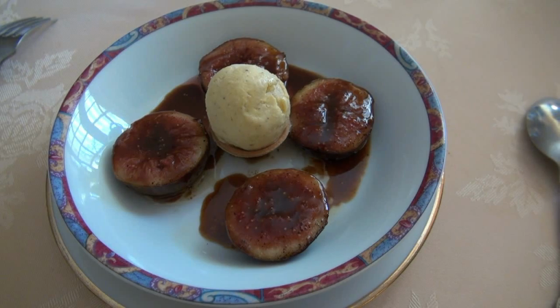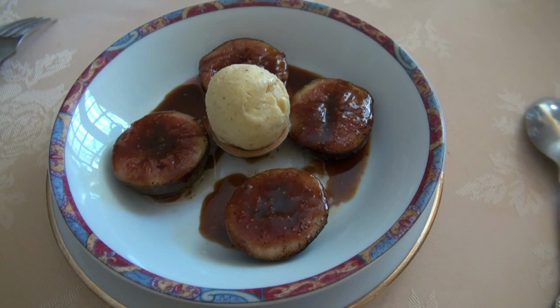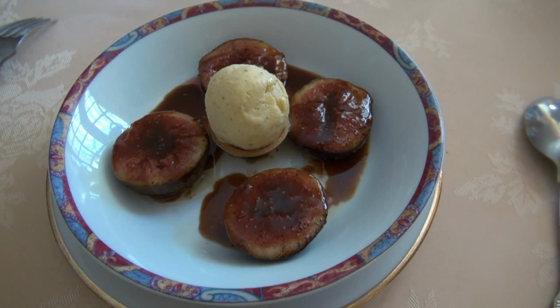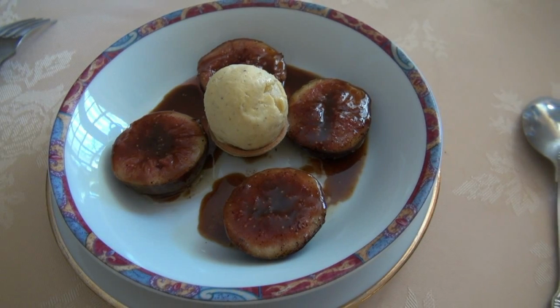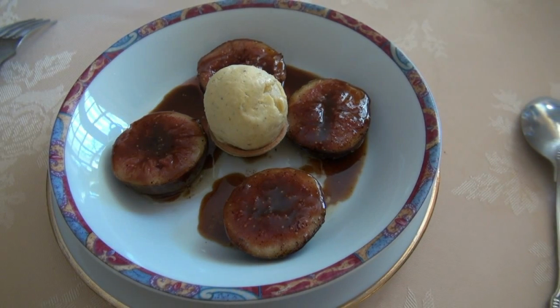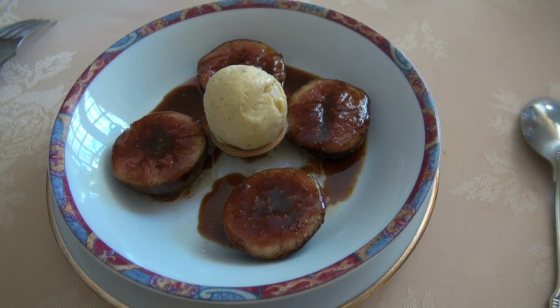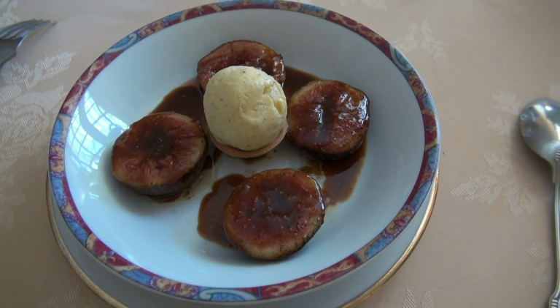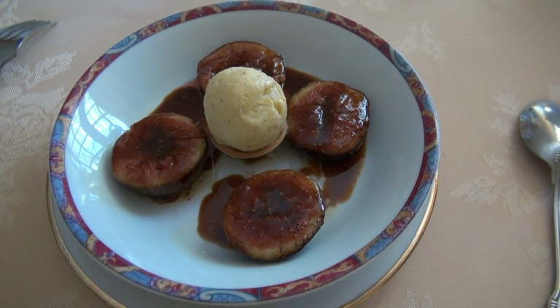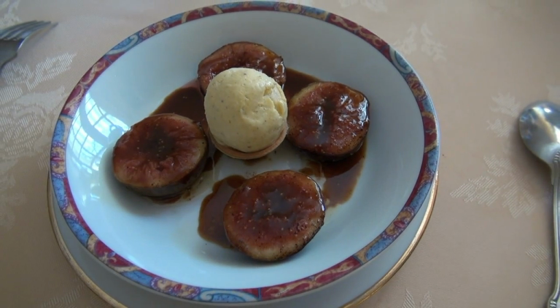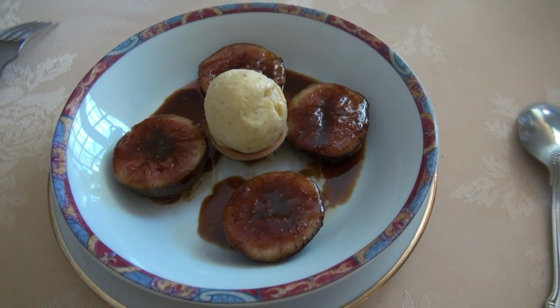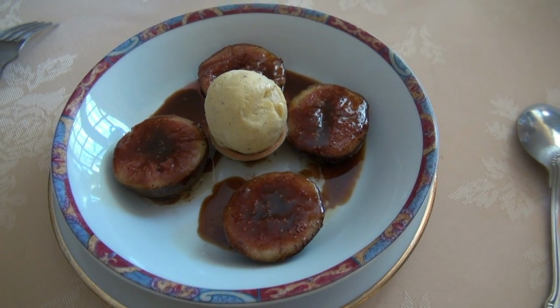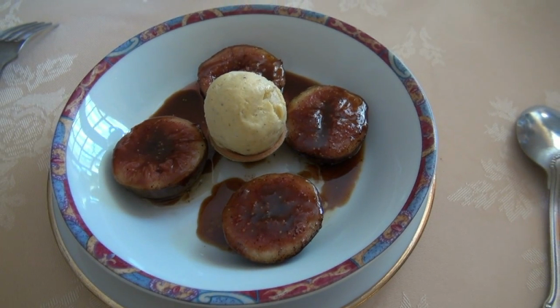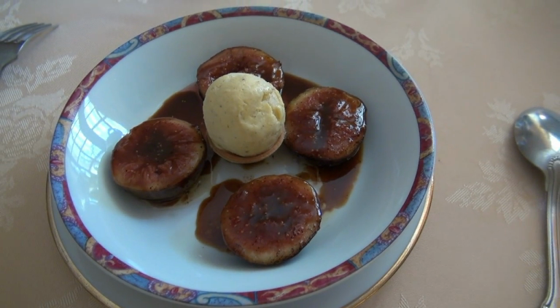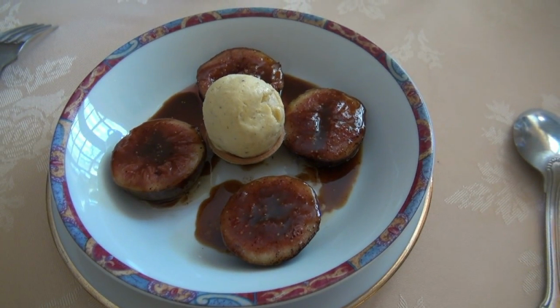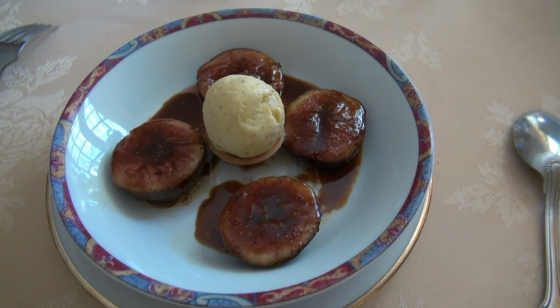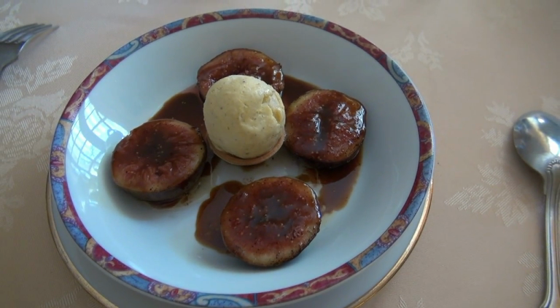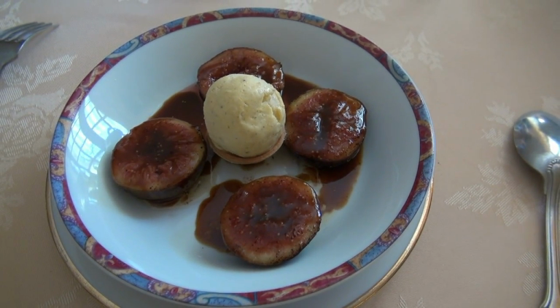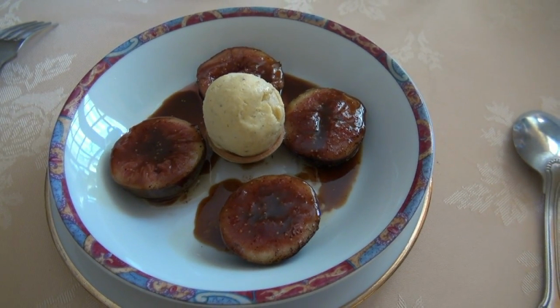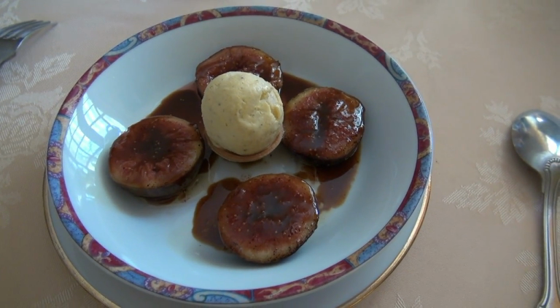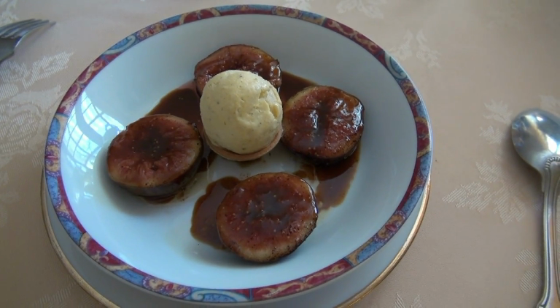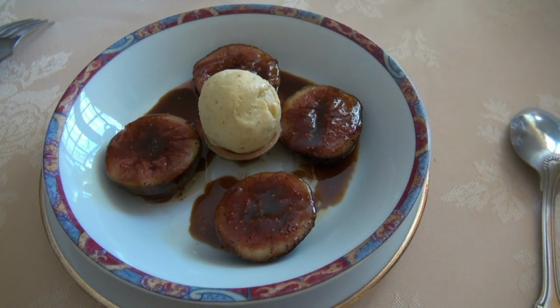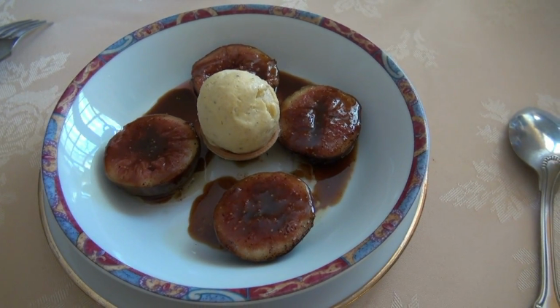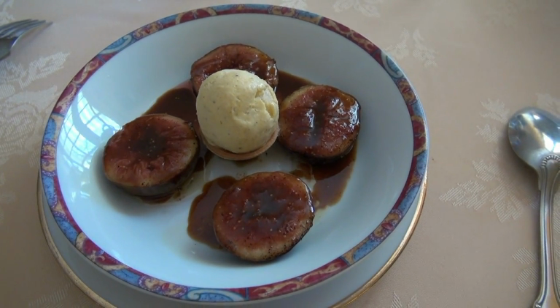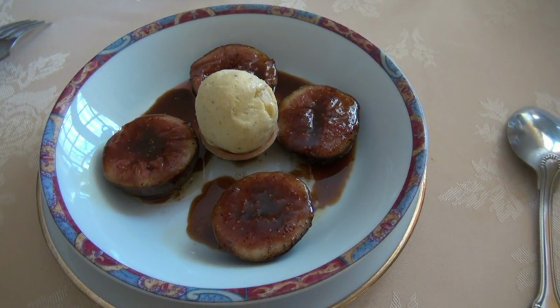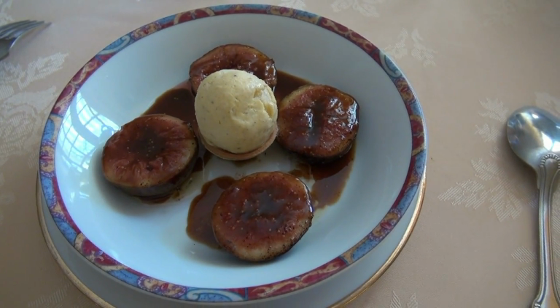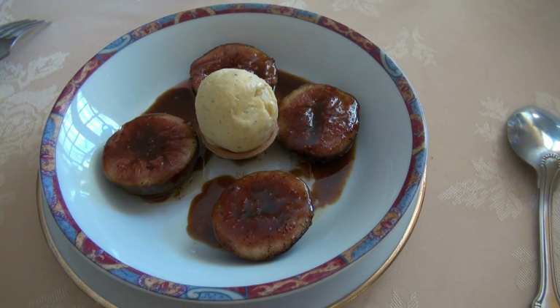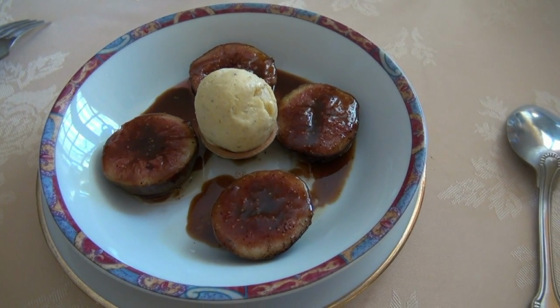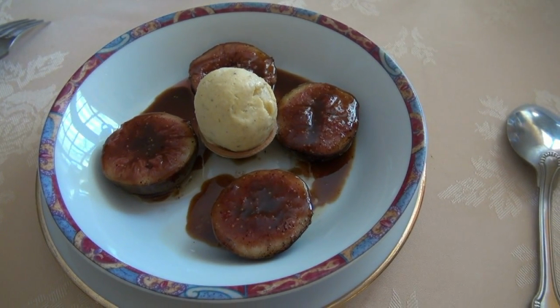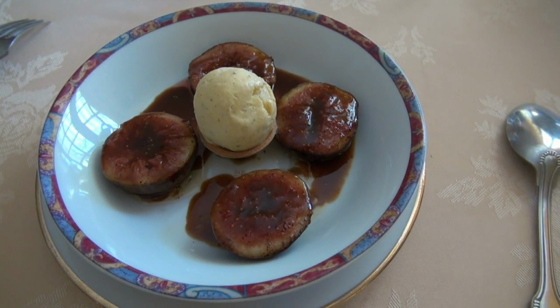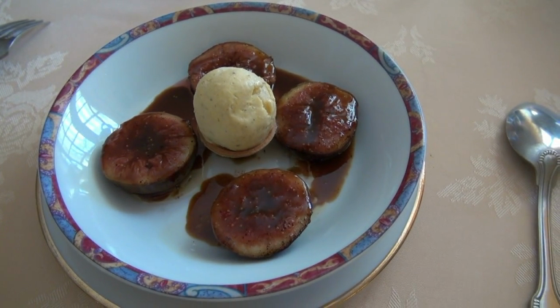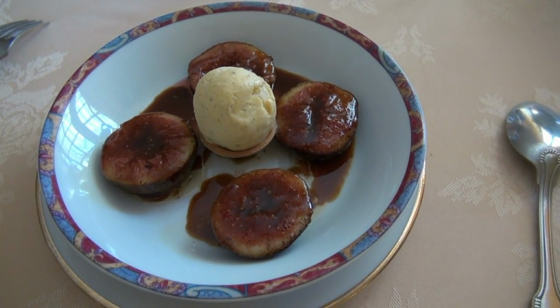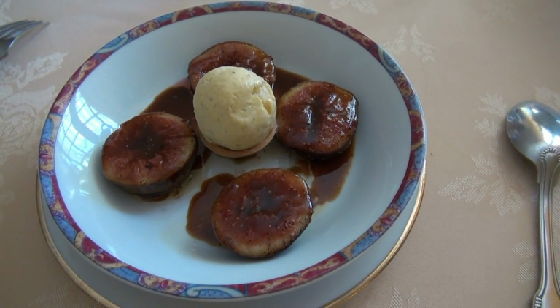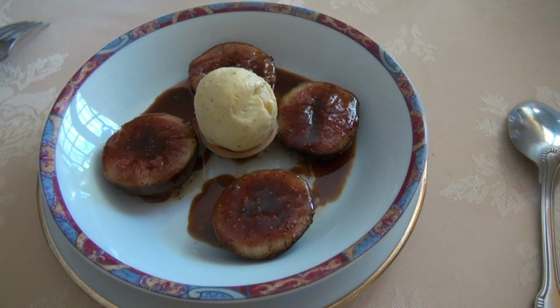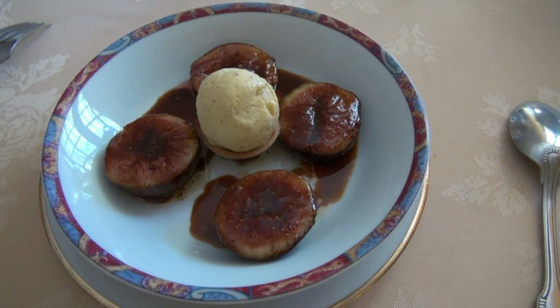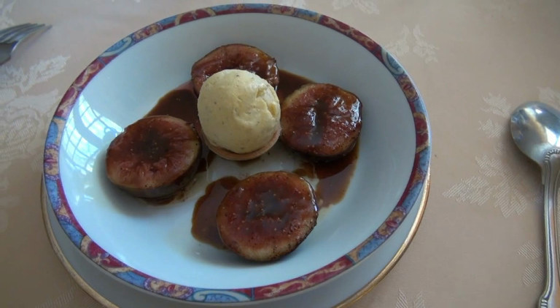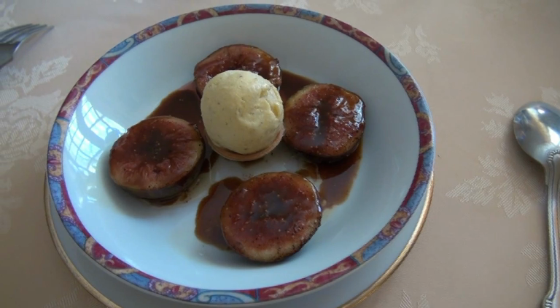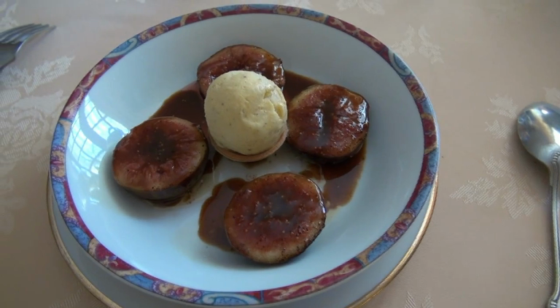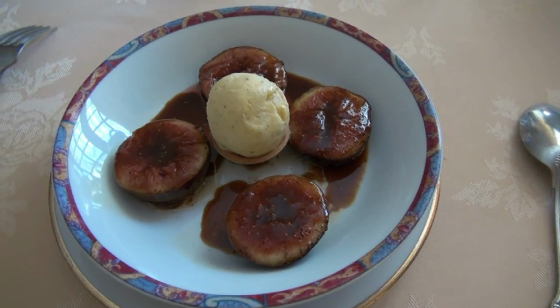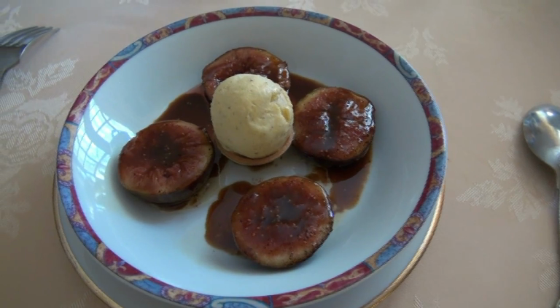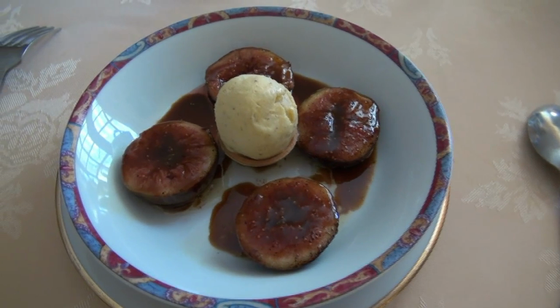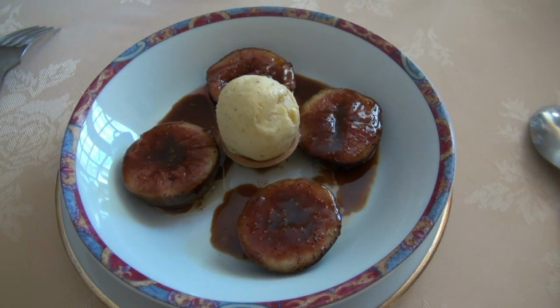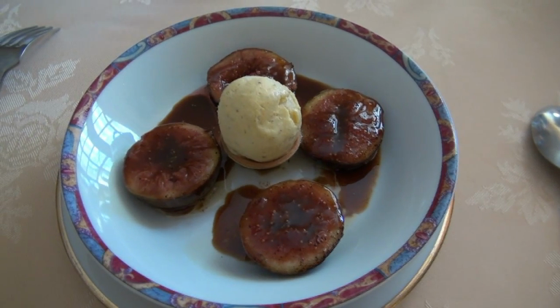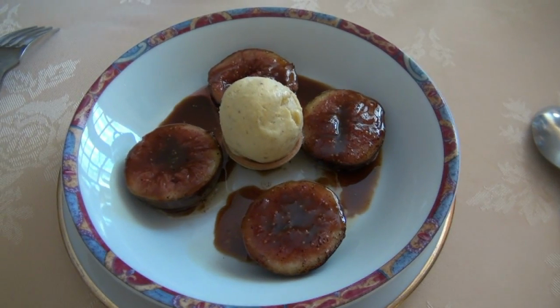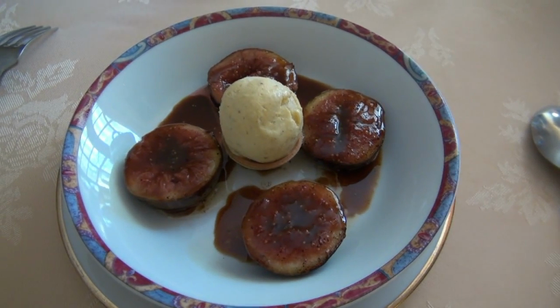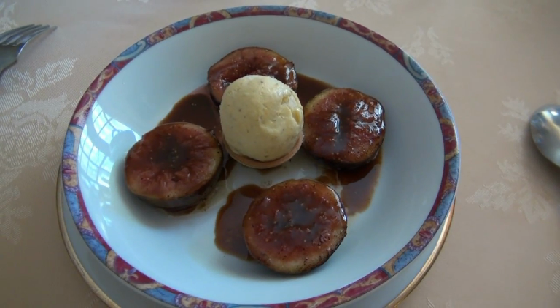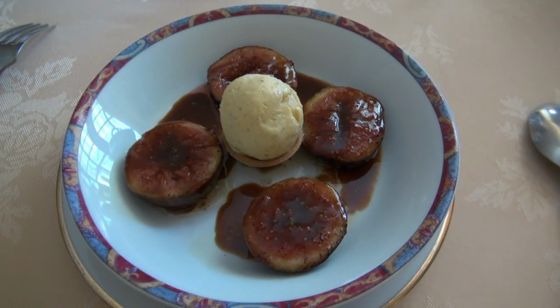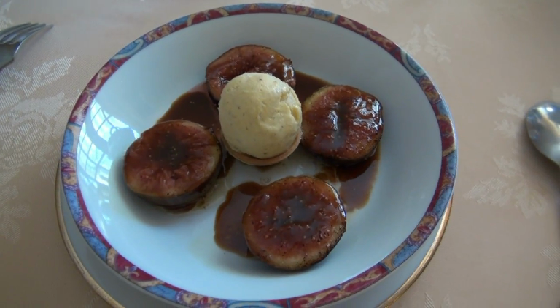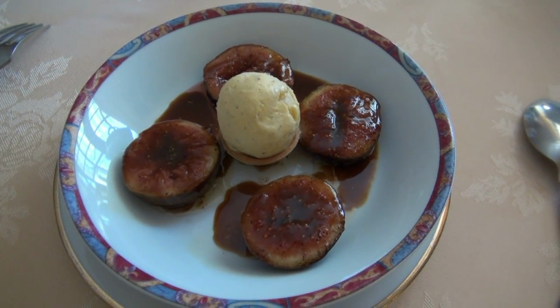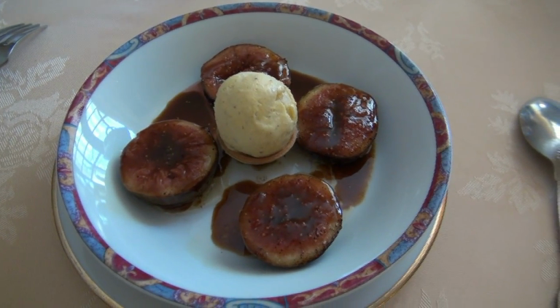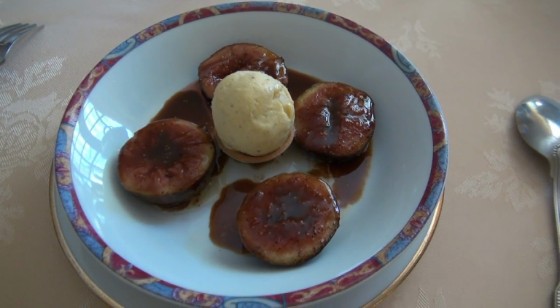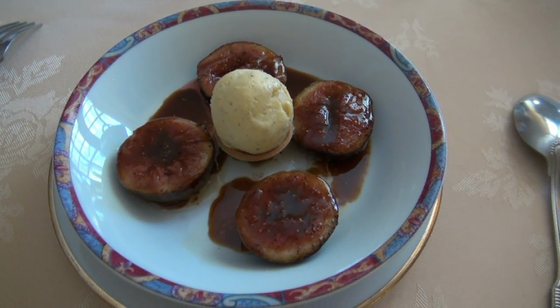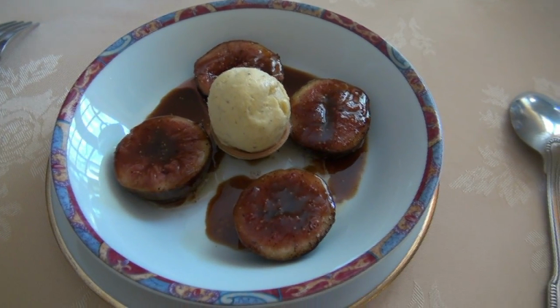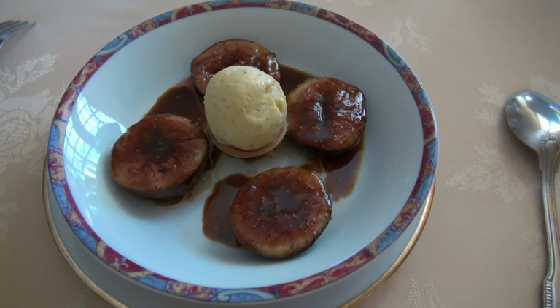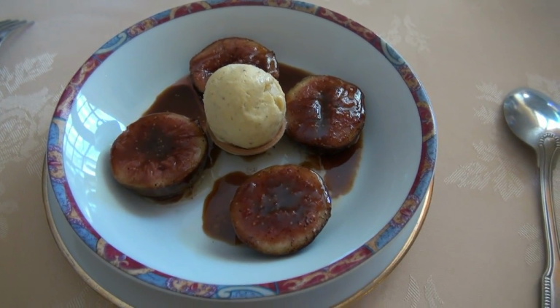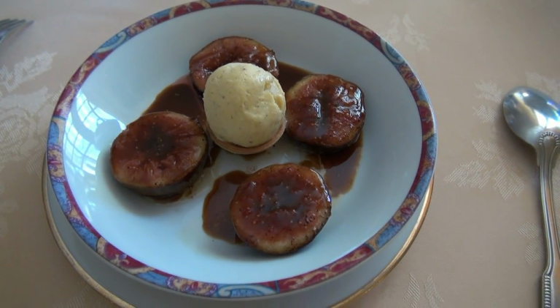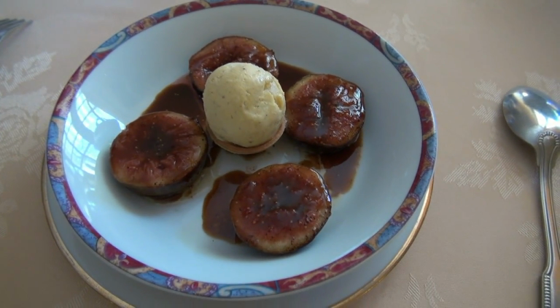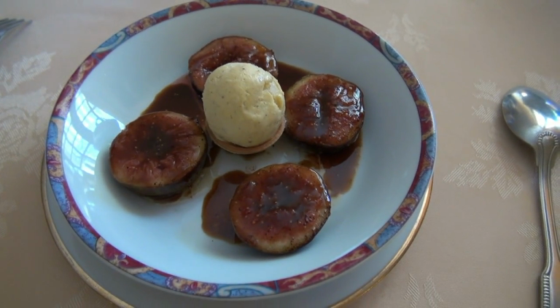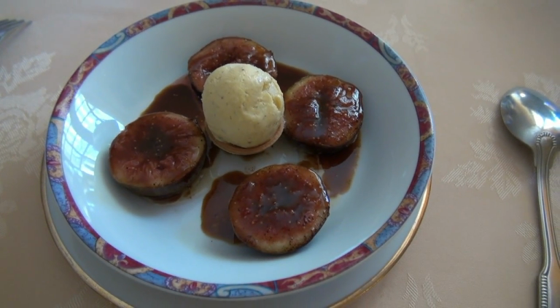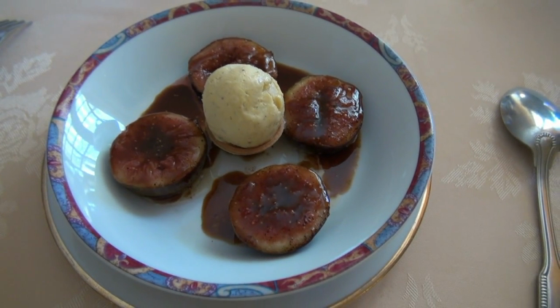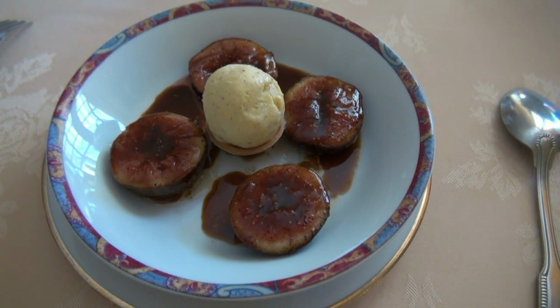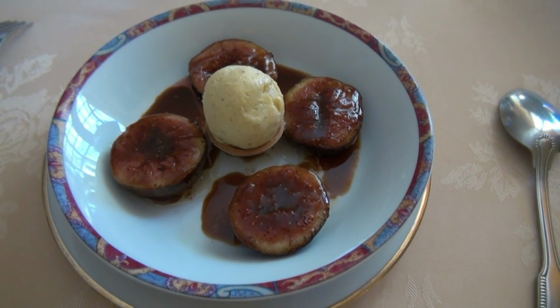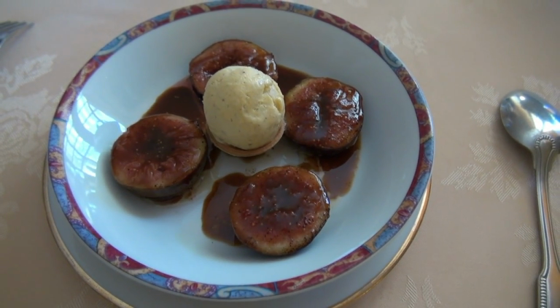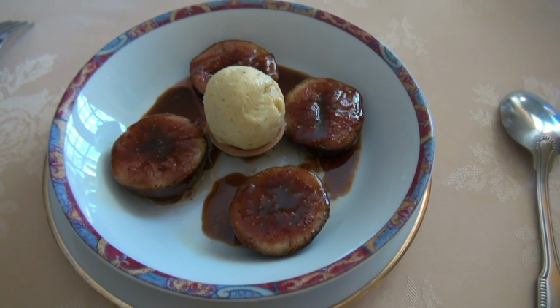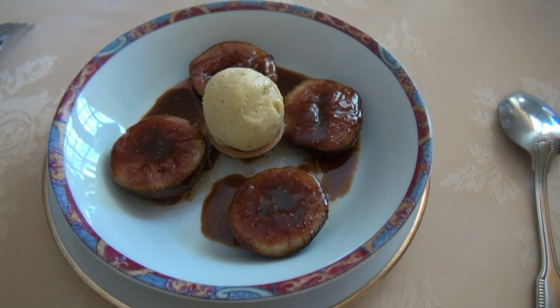Pour terminer, voici les figues rôties au vinaigre balsamique et glace vanille. Bonne fin de repas !